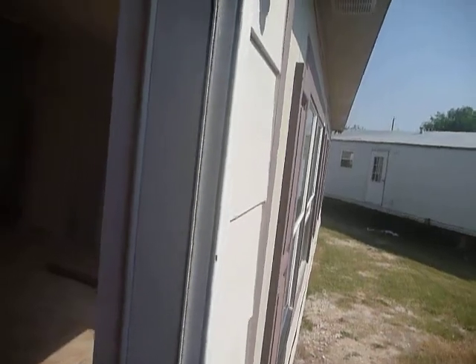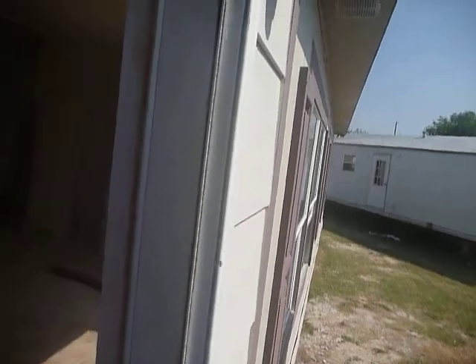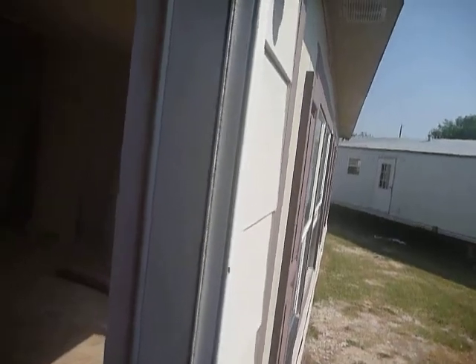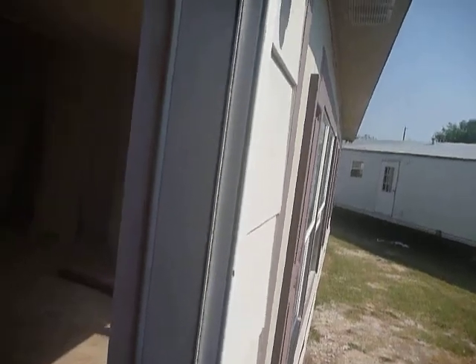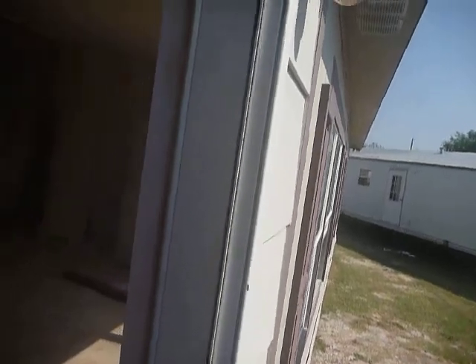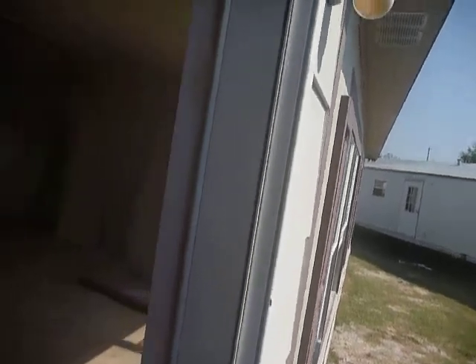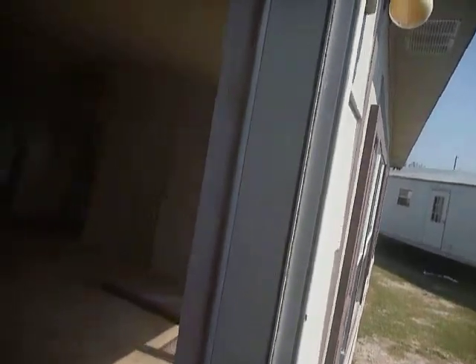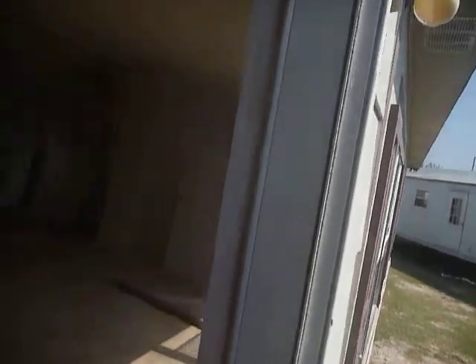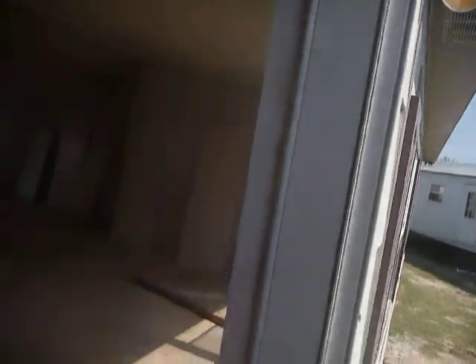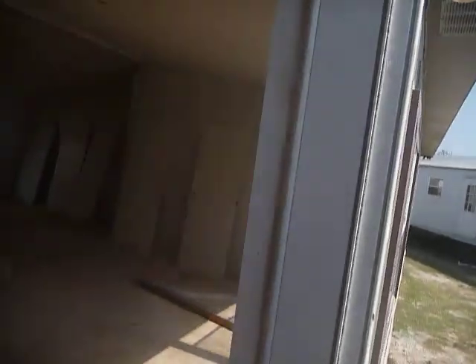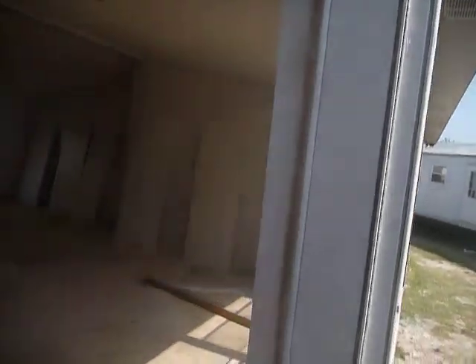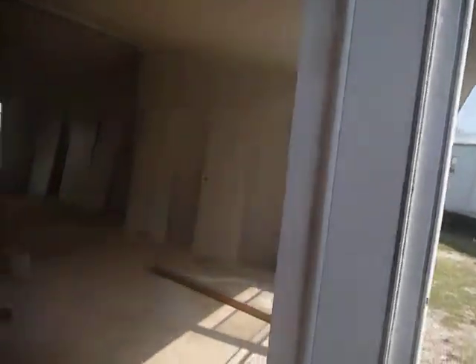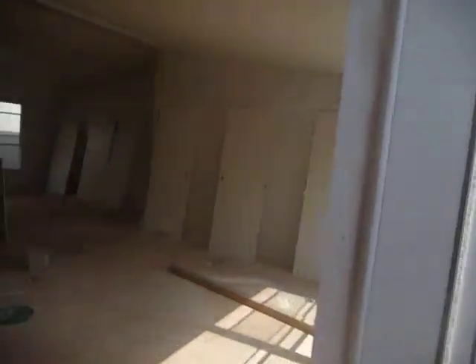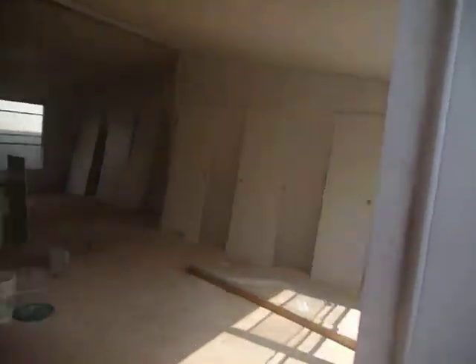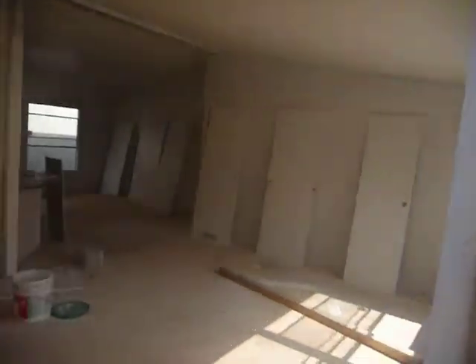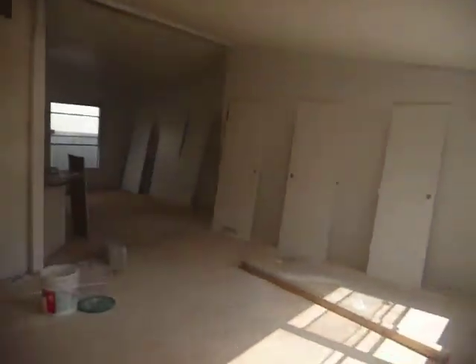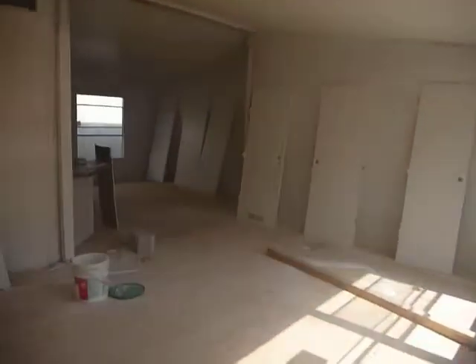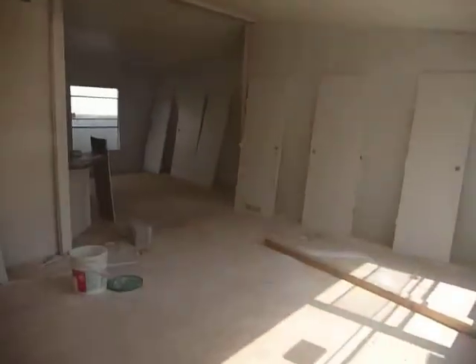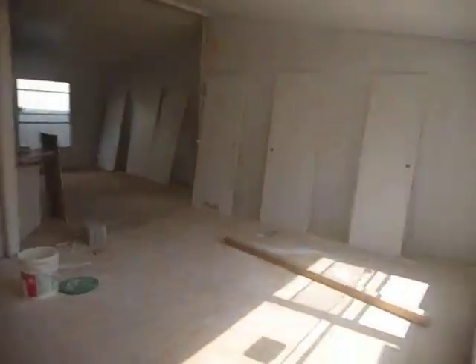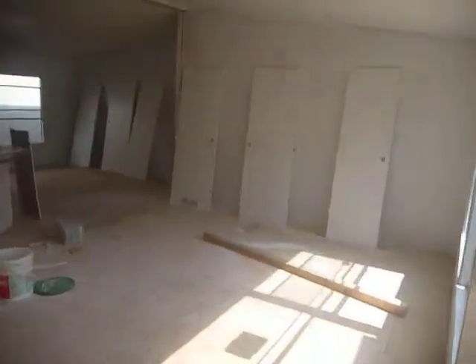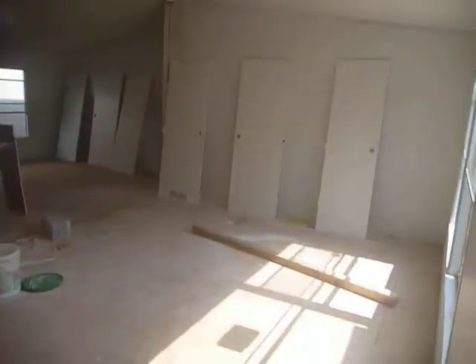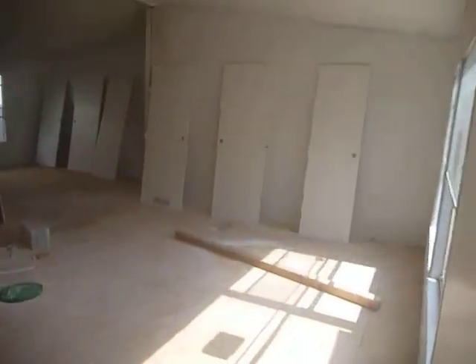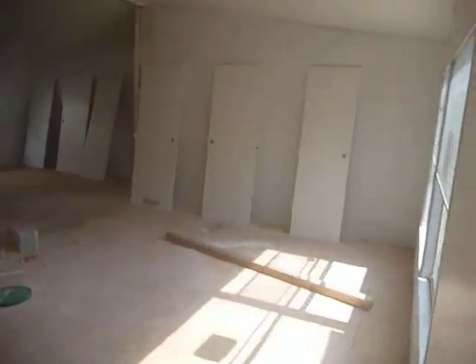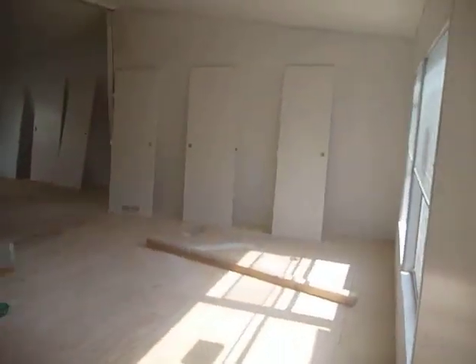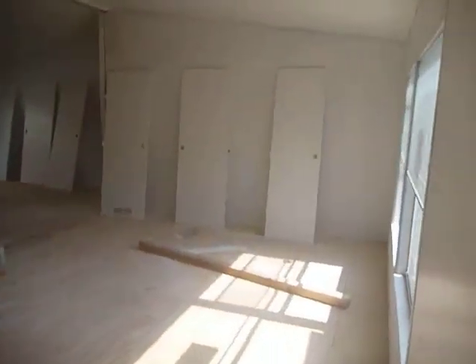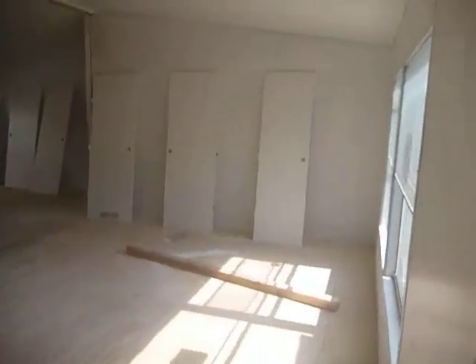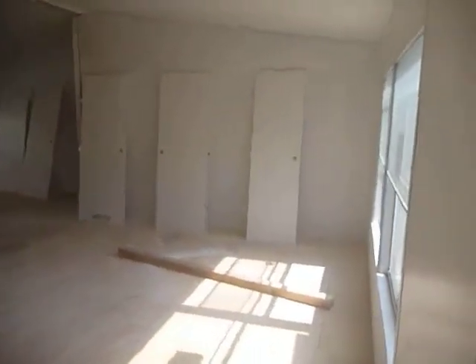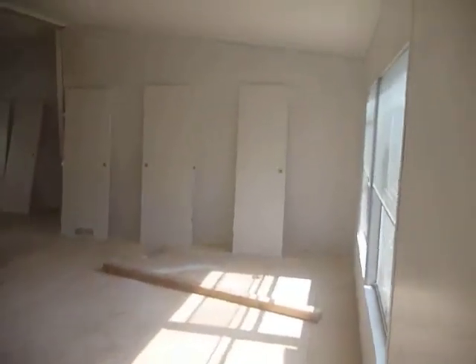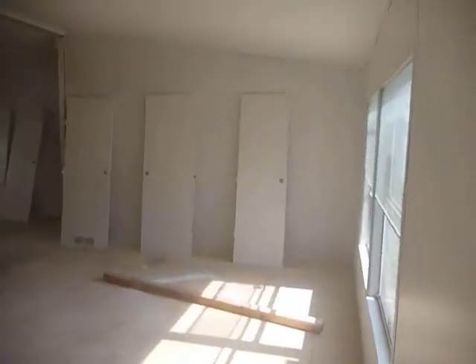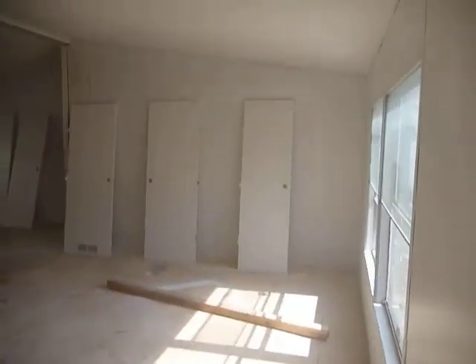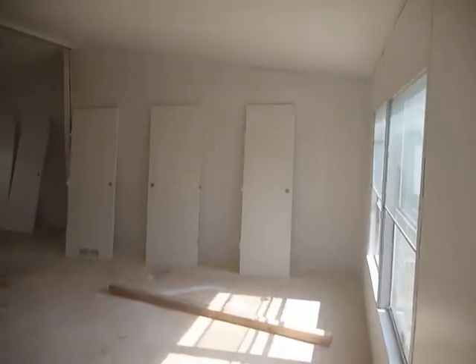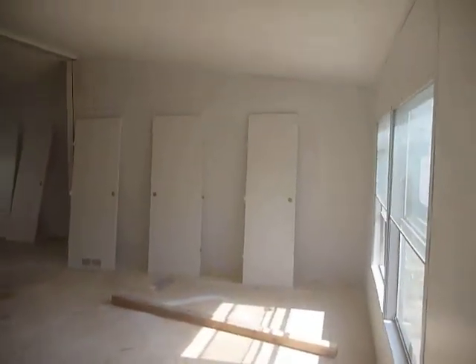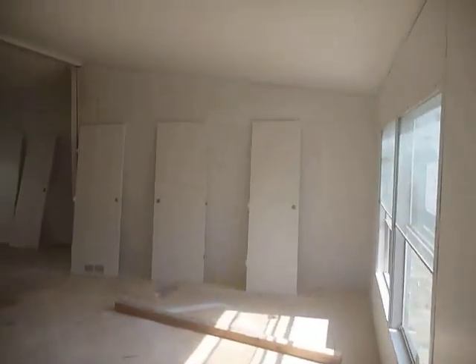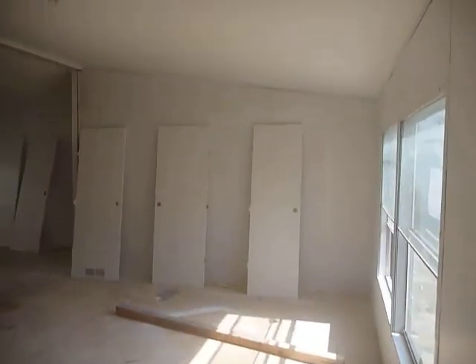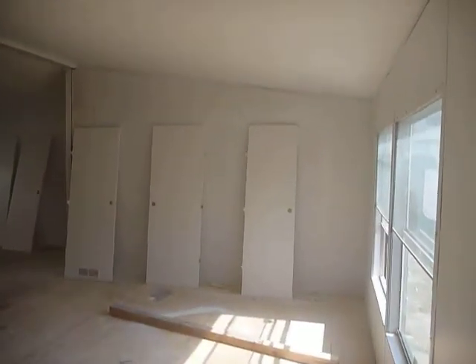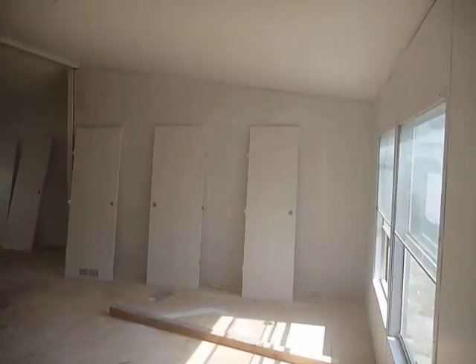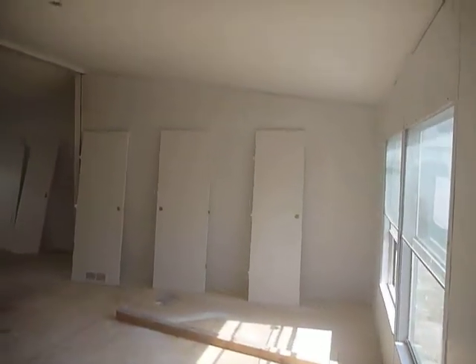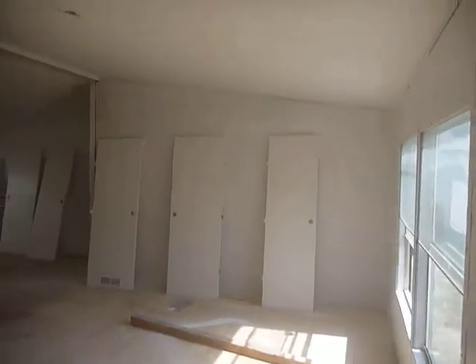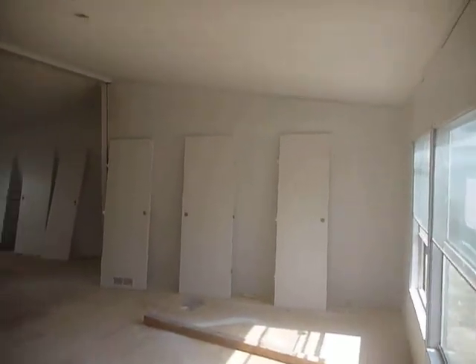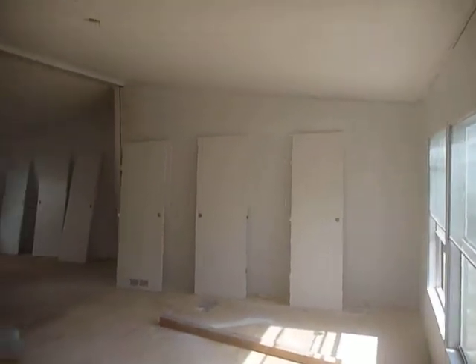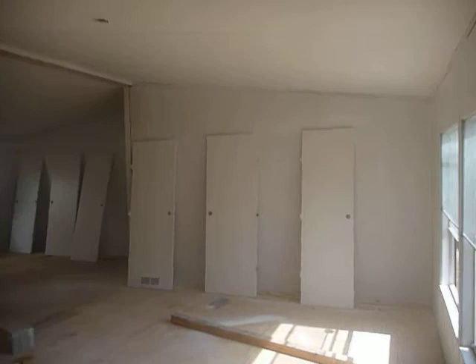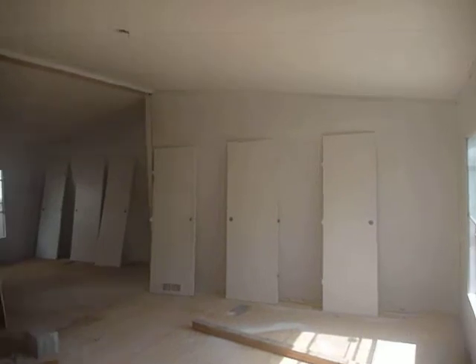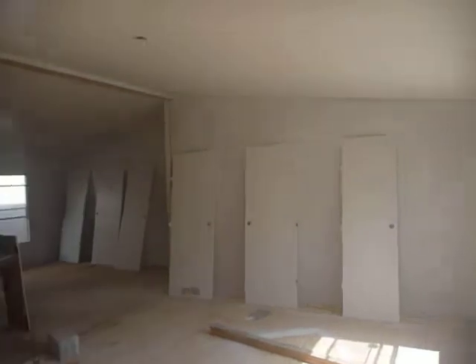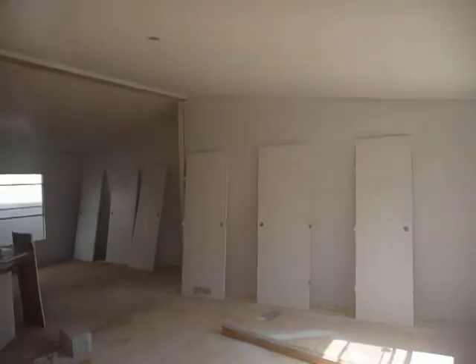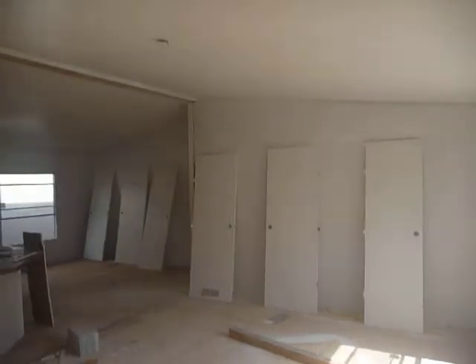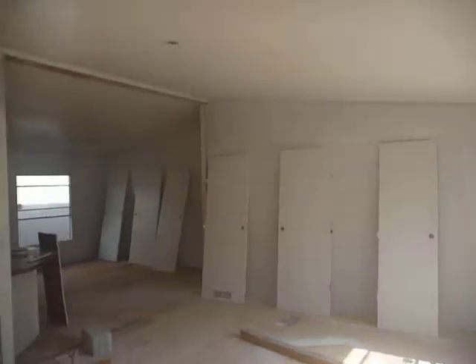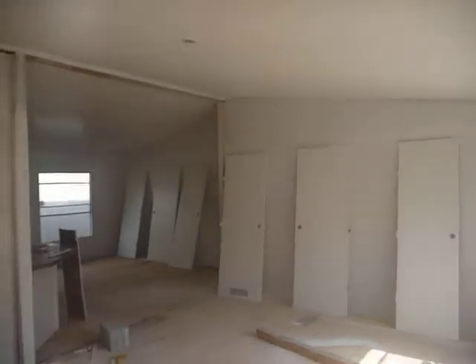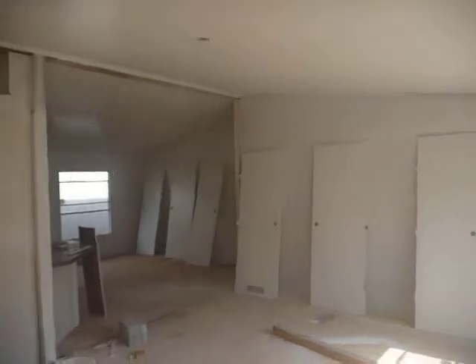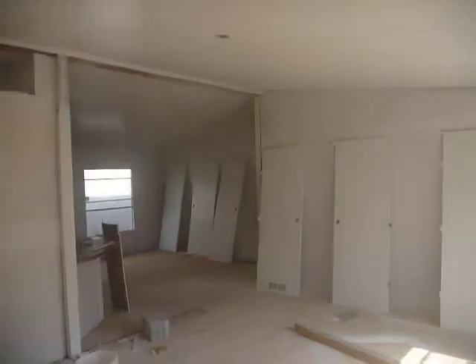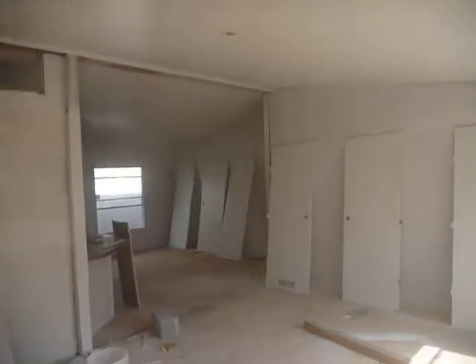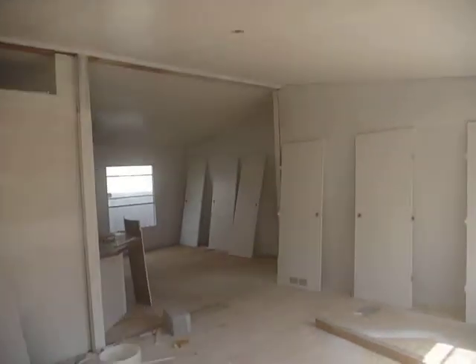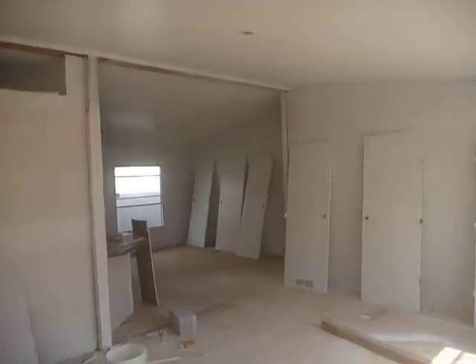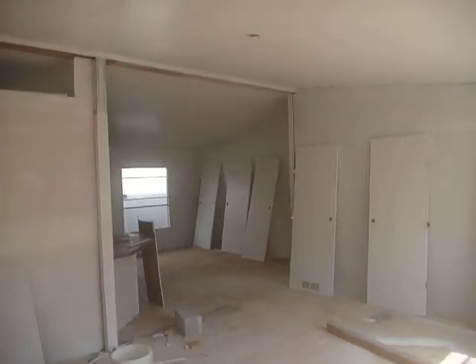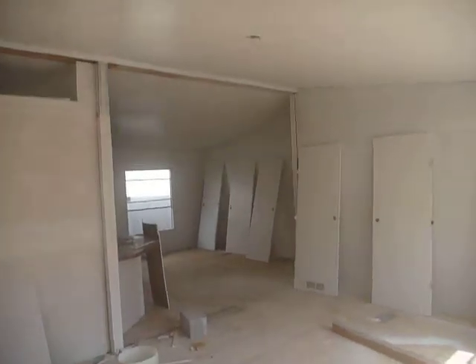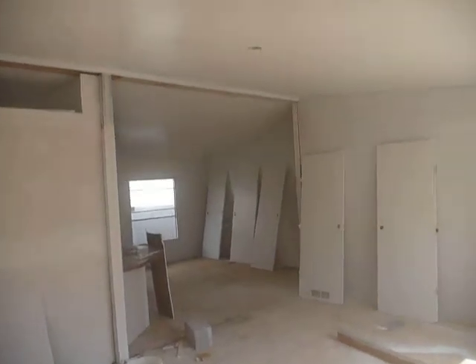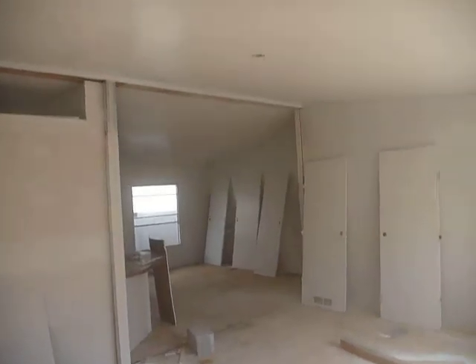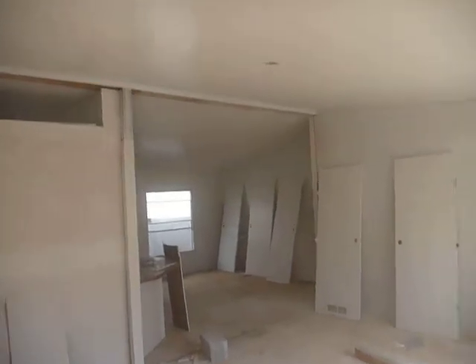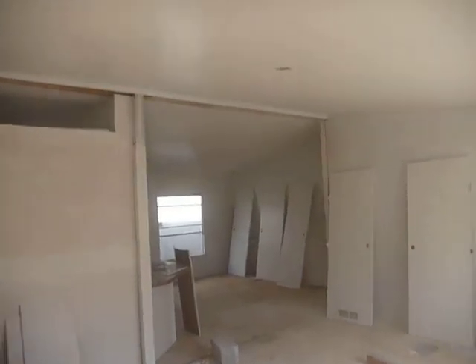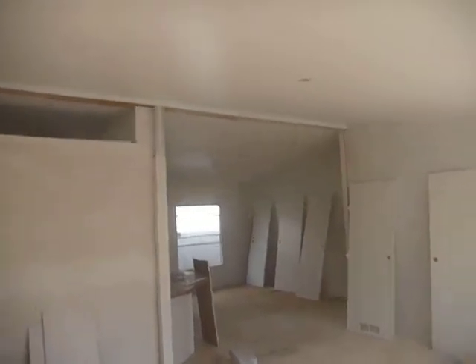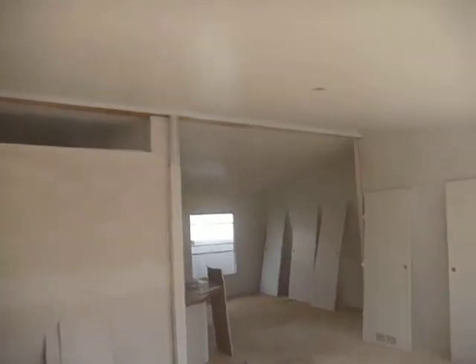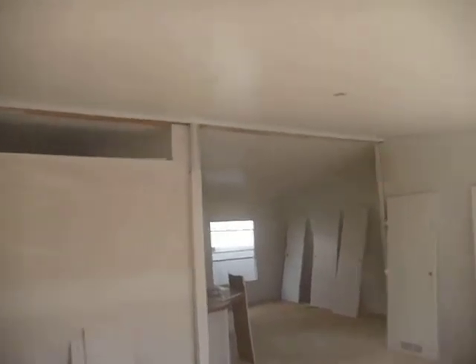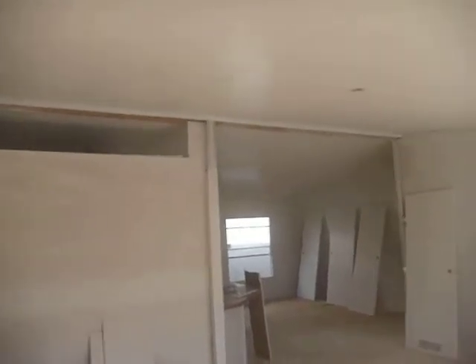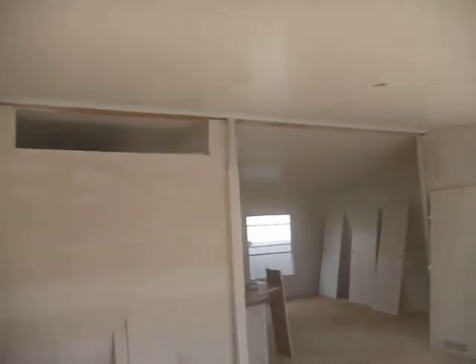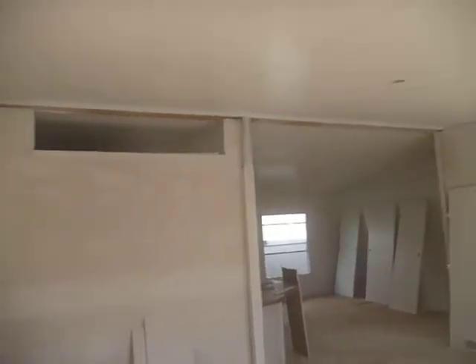This is a four bedroom, two bath, mobile home, dual-wide. Not sure yet of the year and the size.